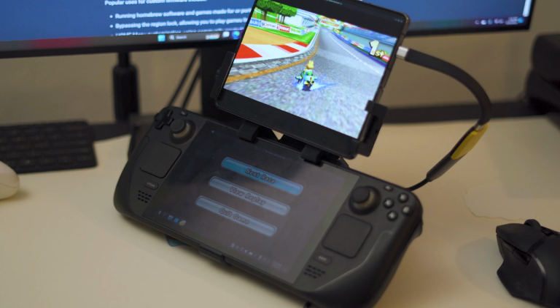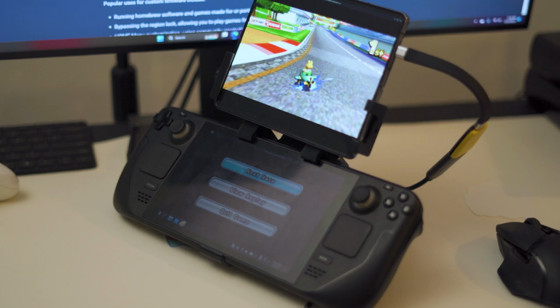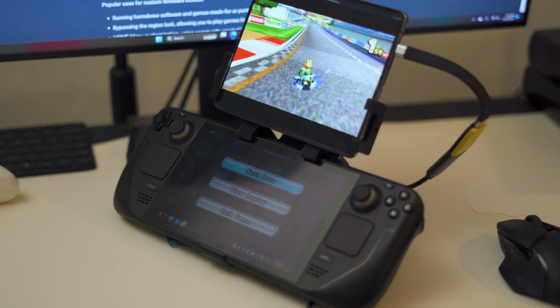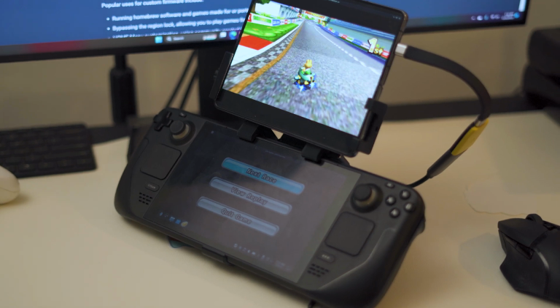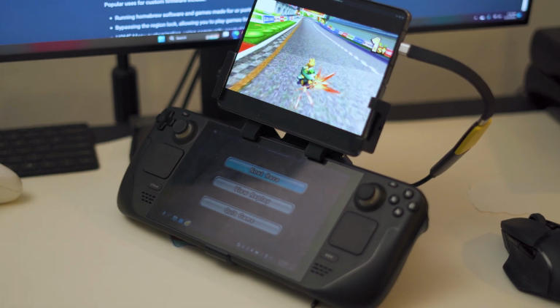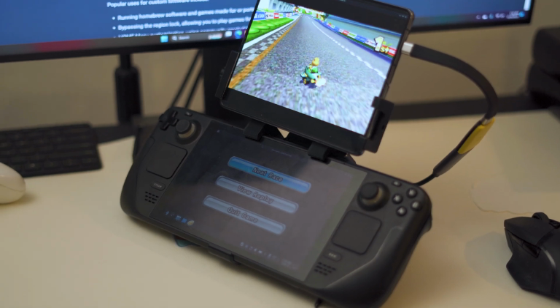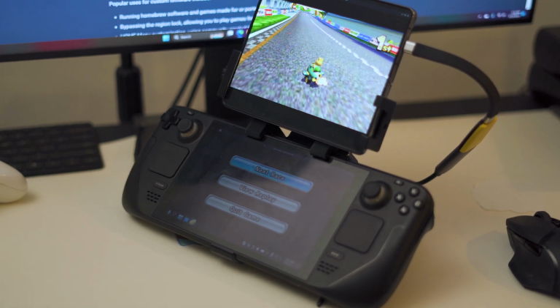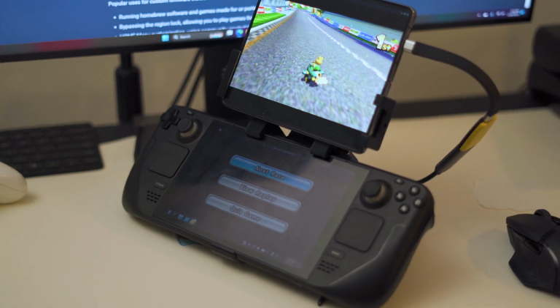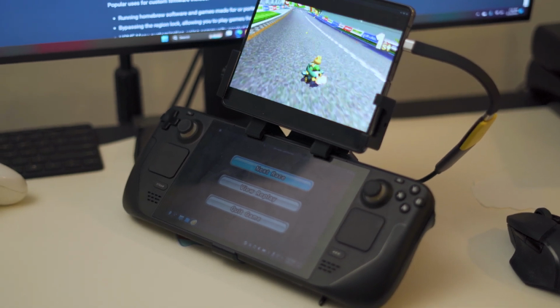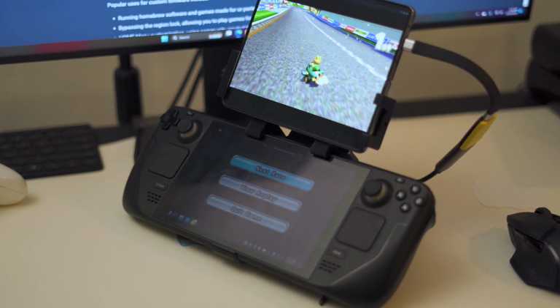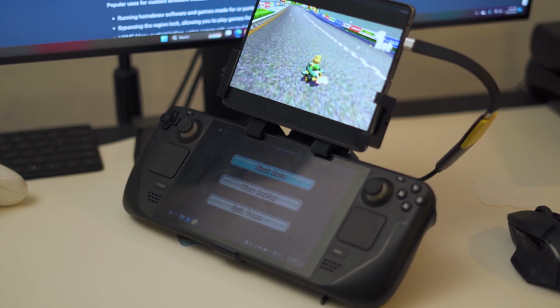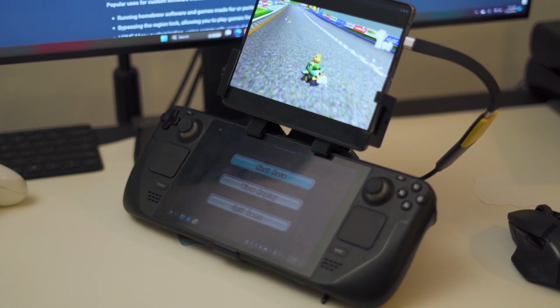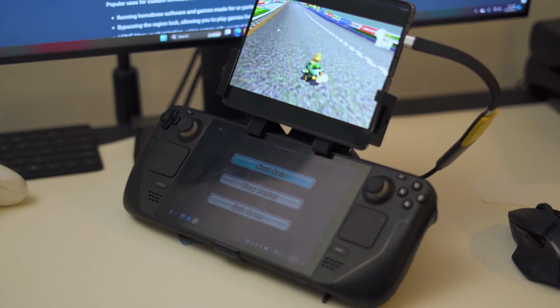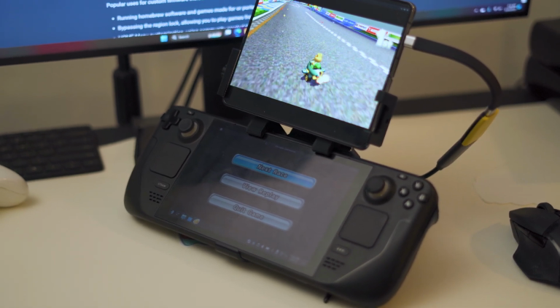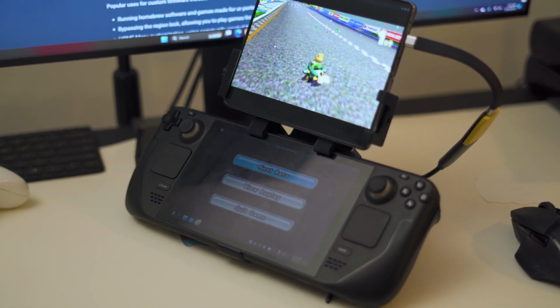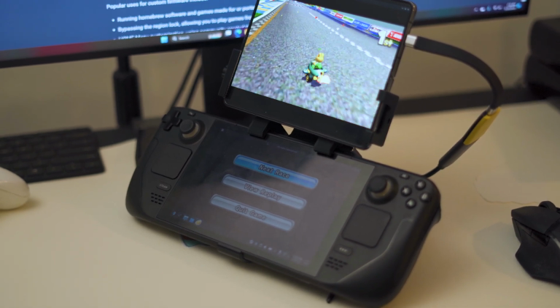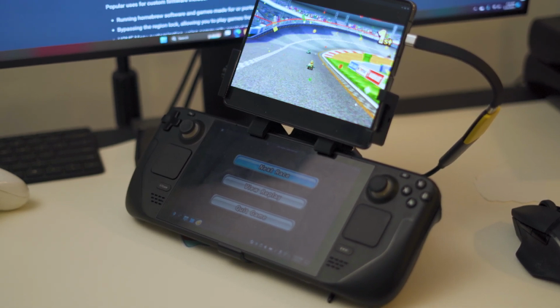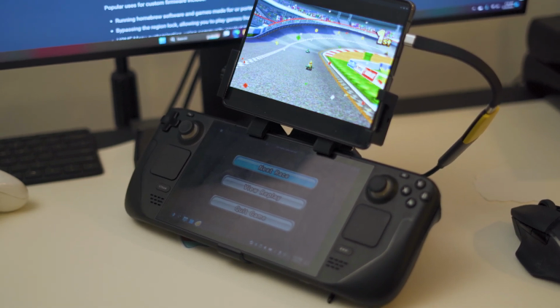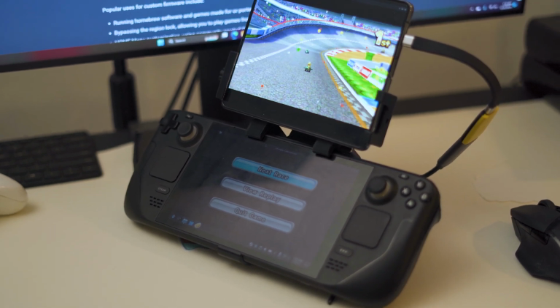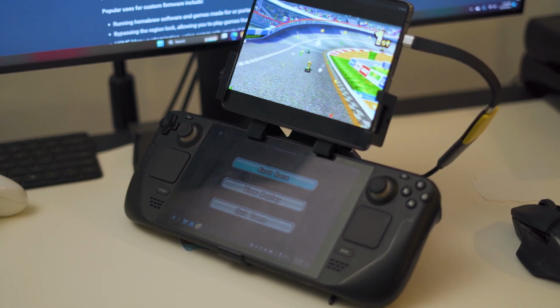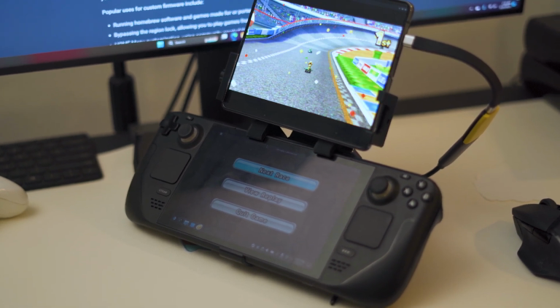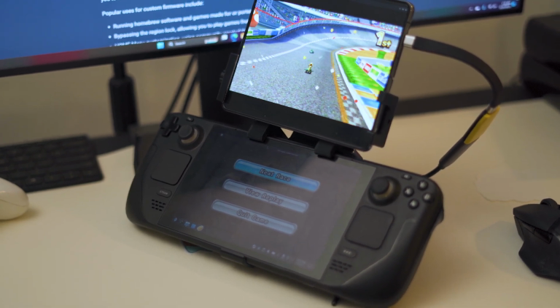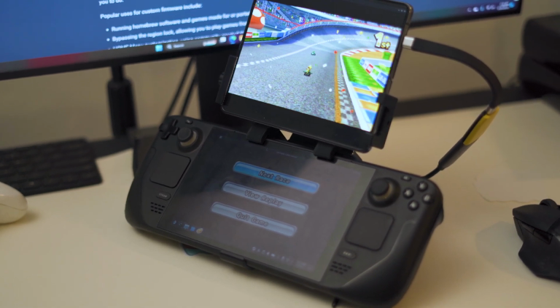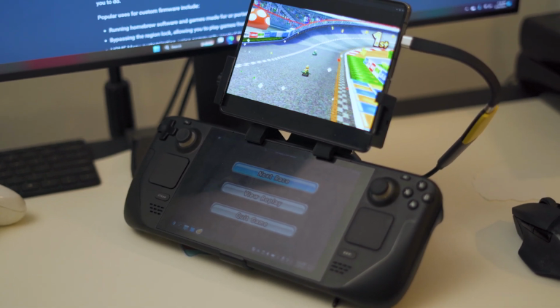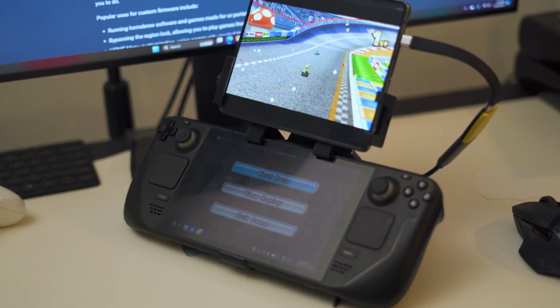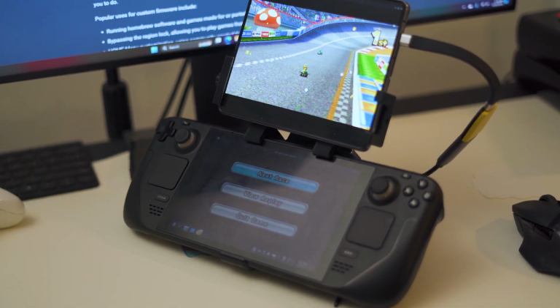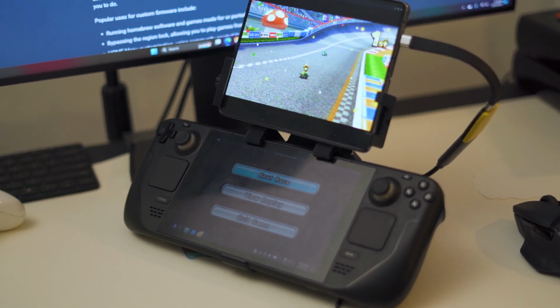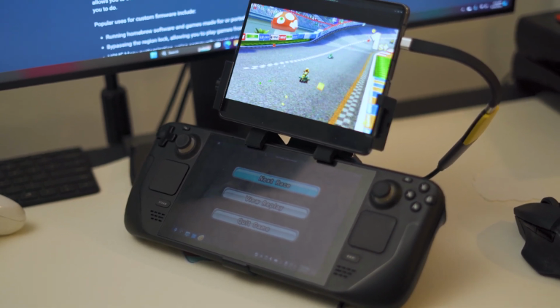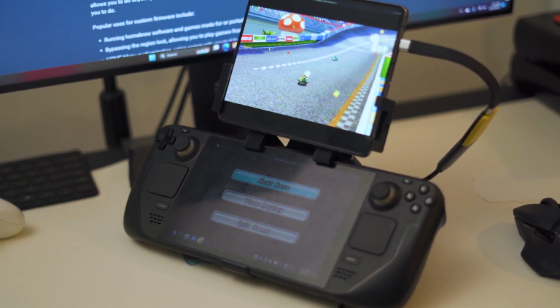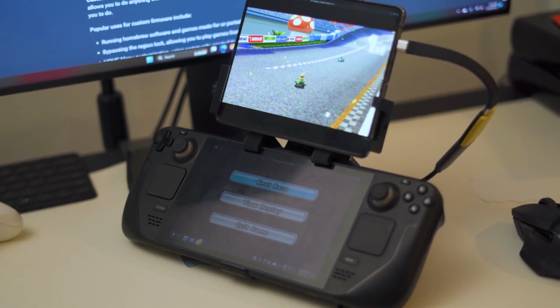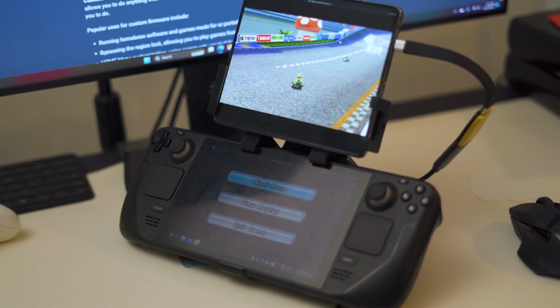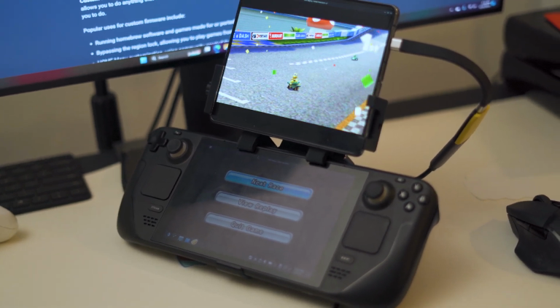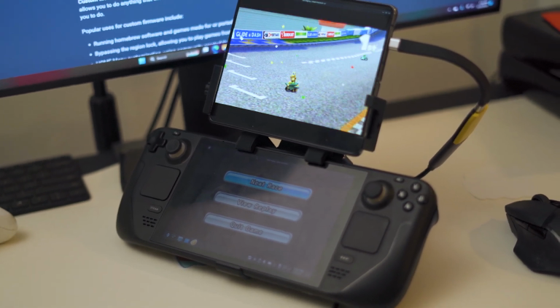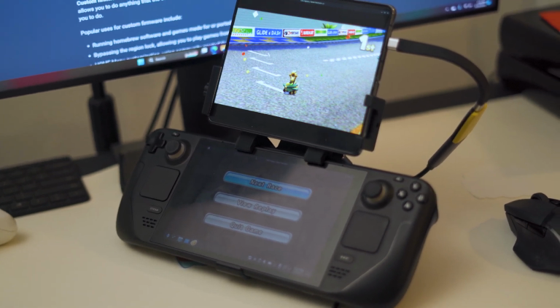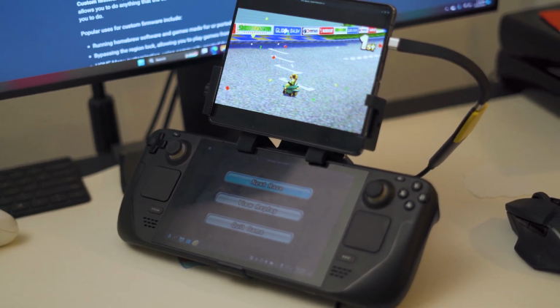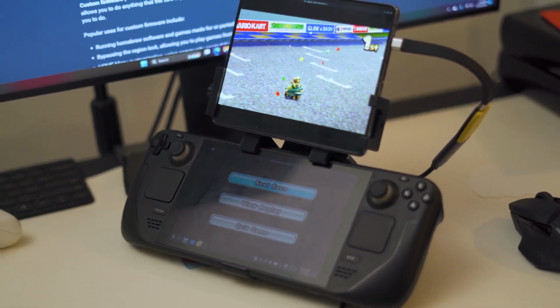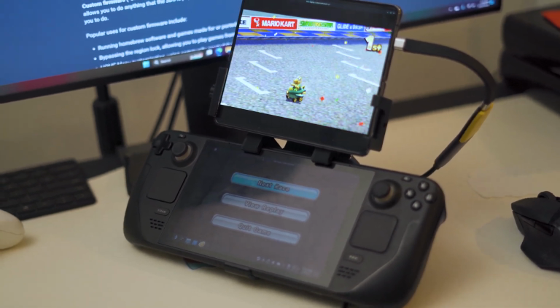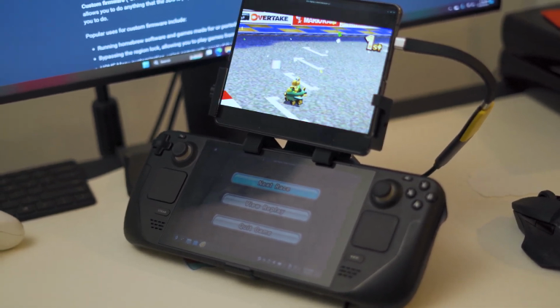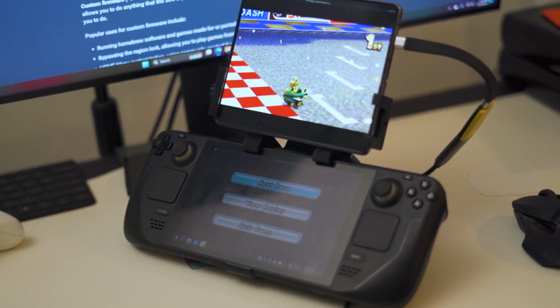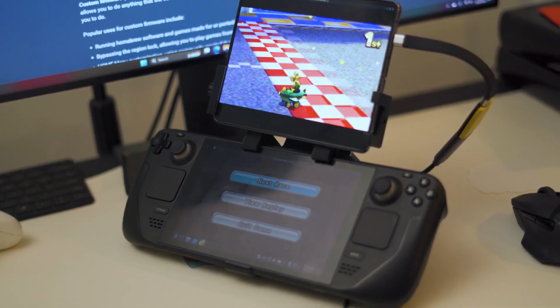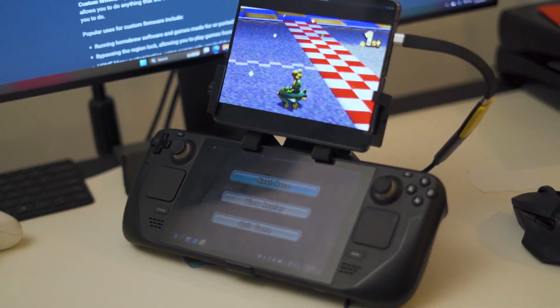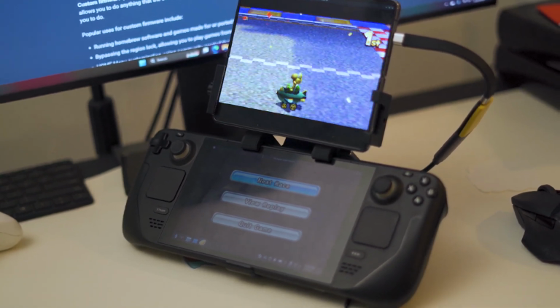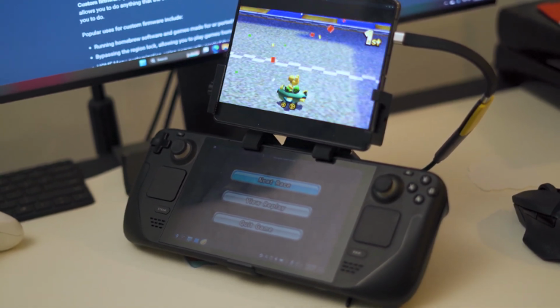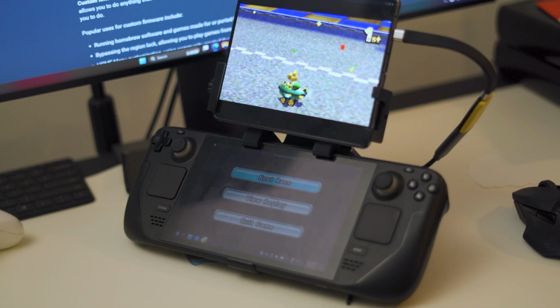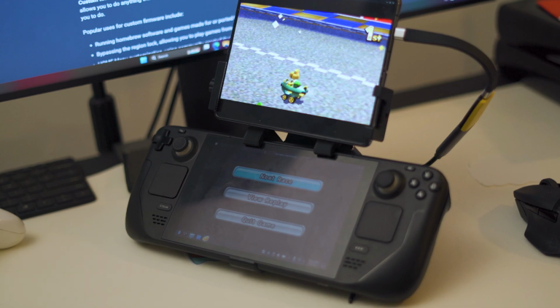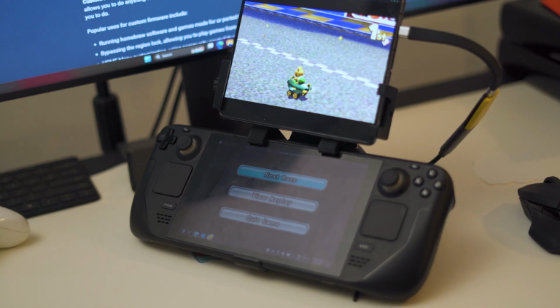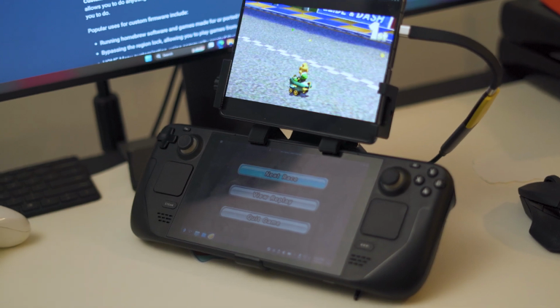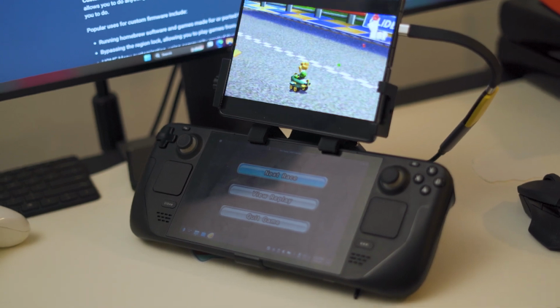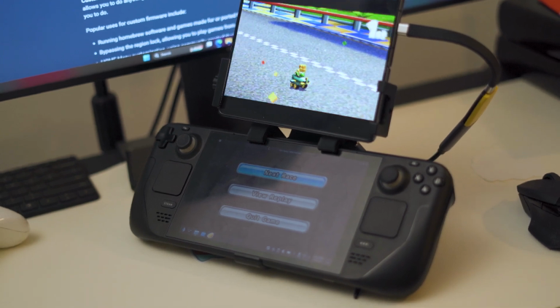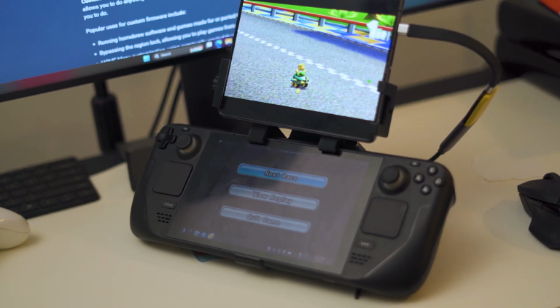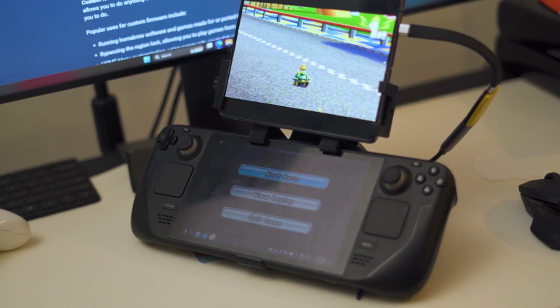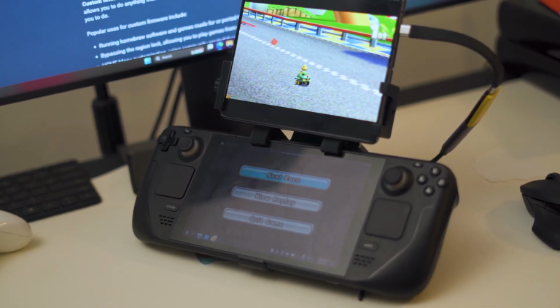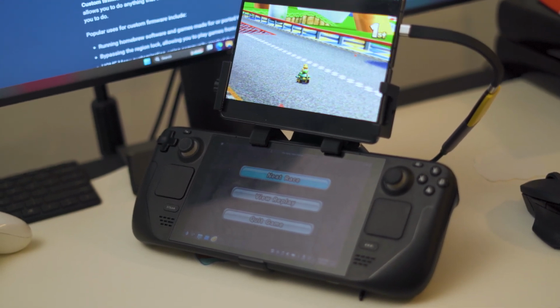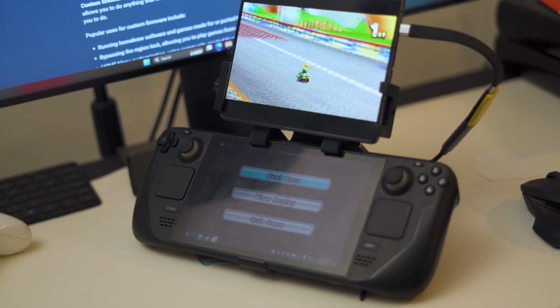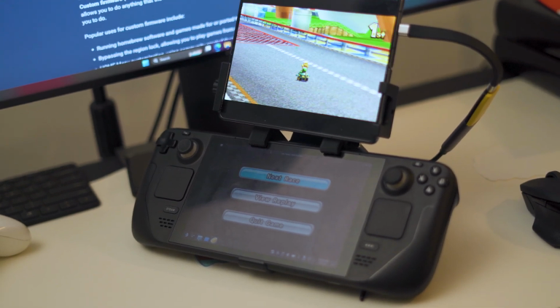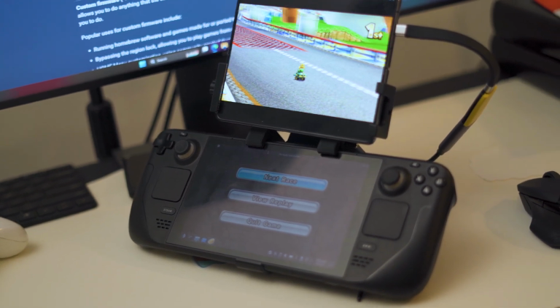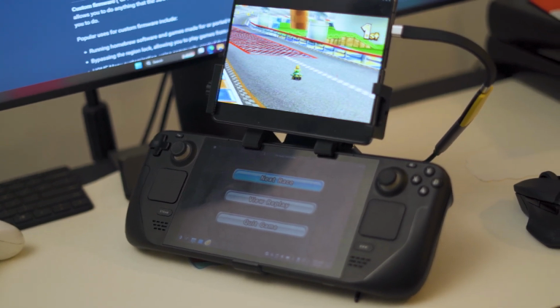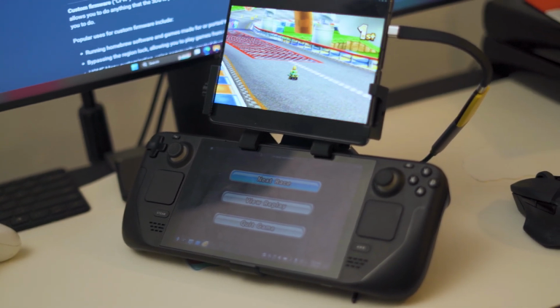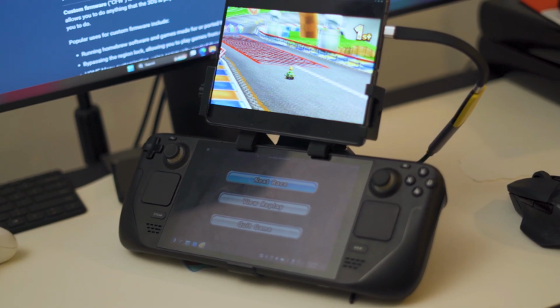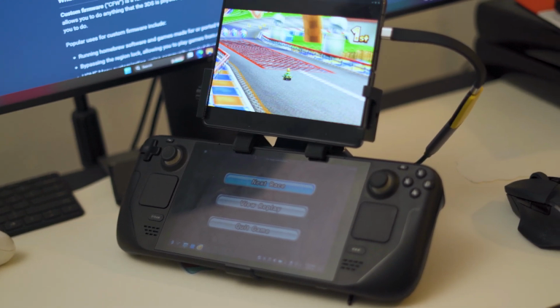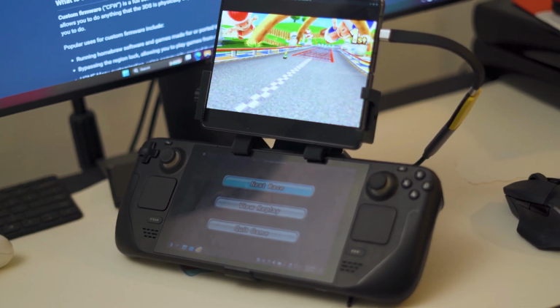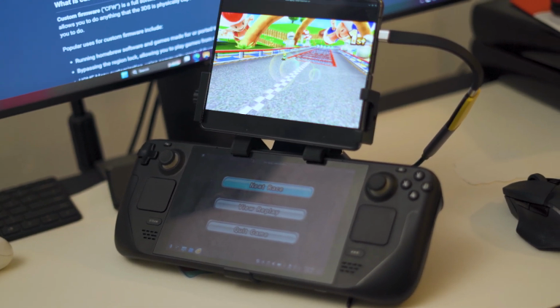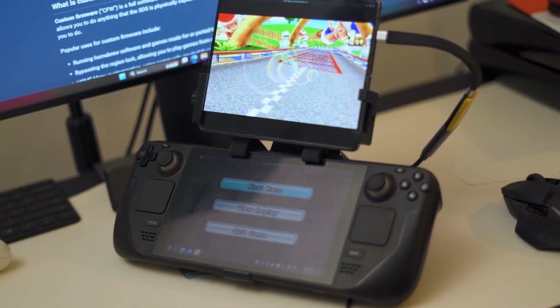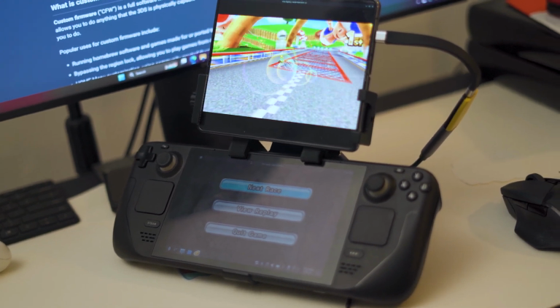Today we're going to be going over the process on how to attach a second screen to your Steam Deck using a Deckmate grip and some 3D printed parts we just designed.